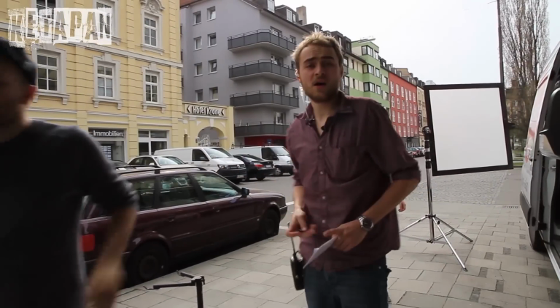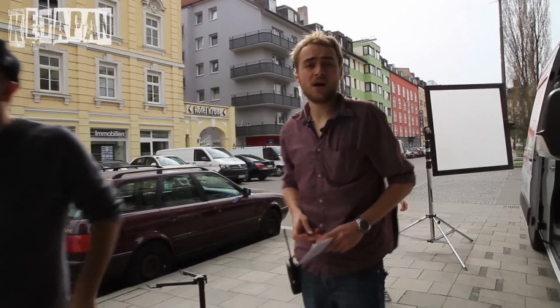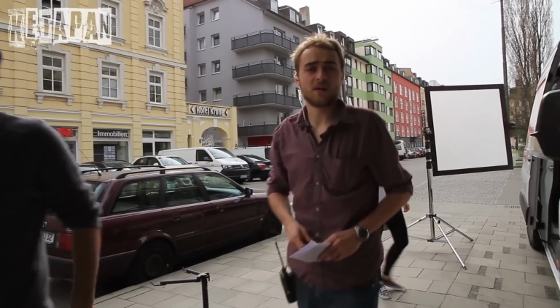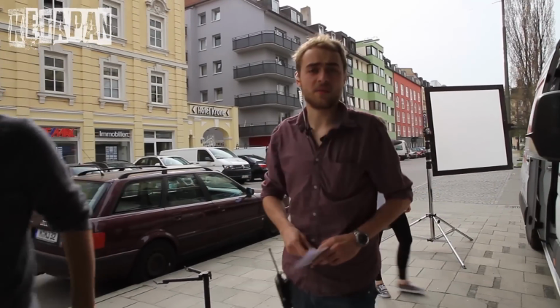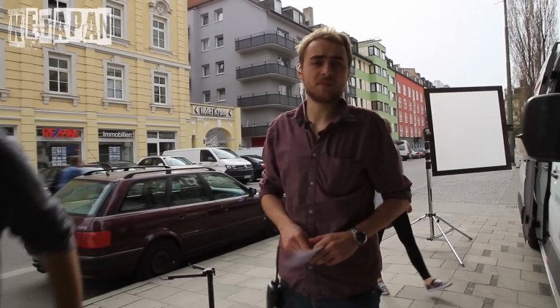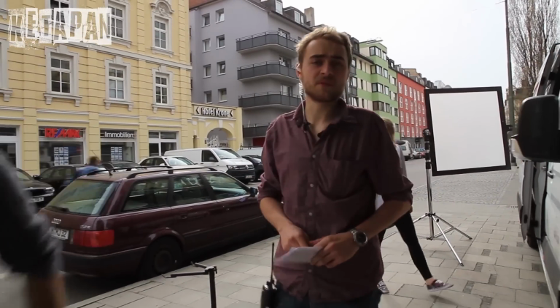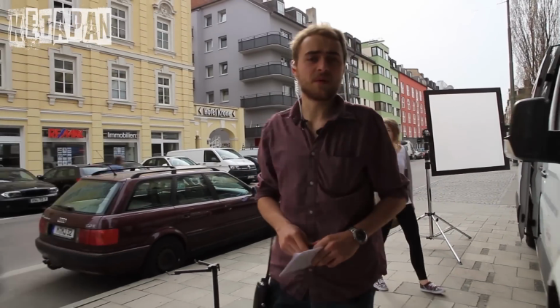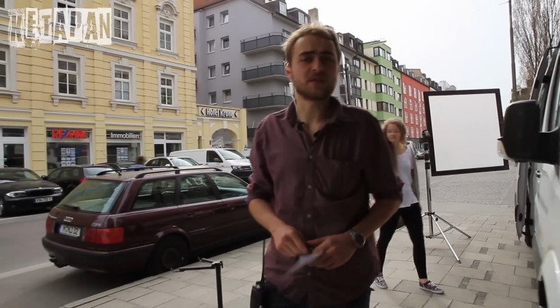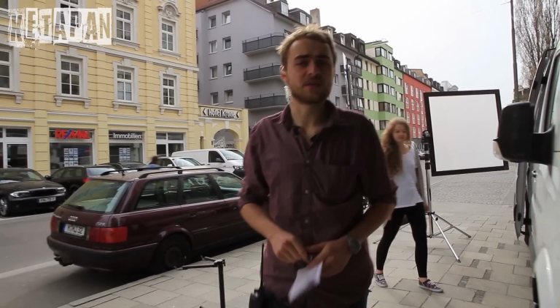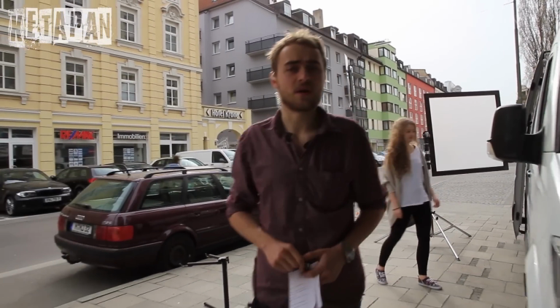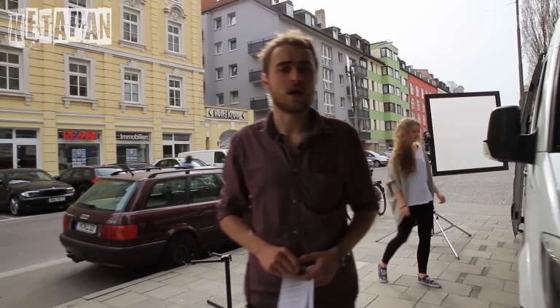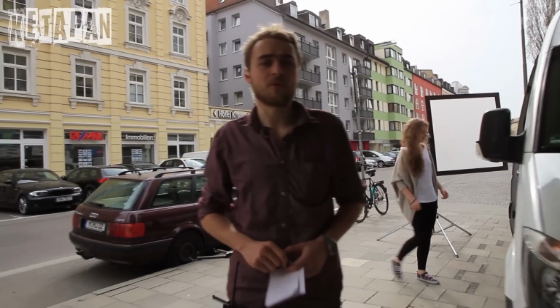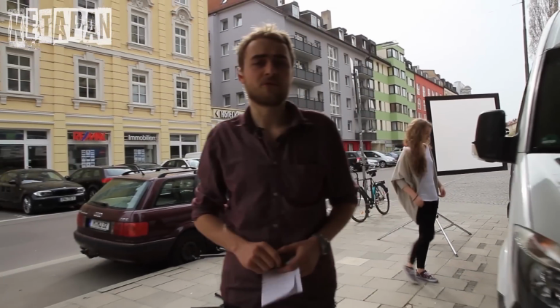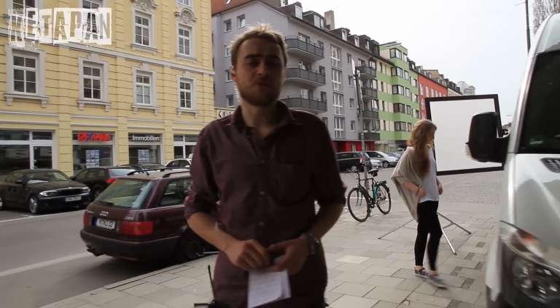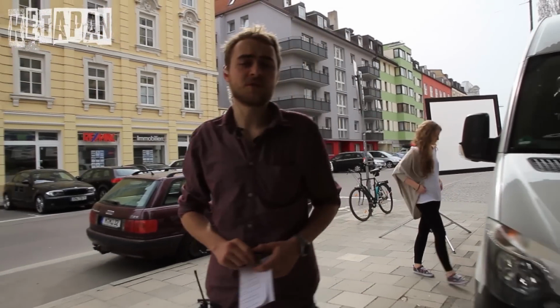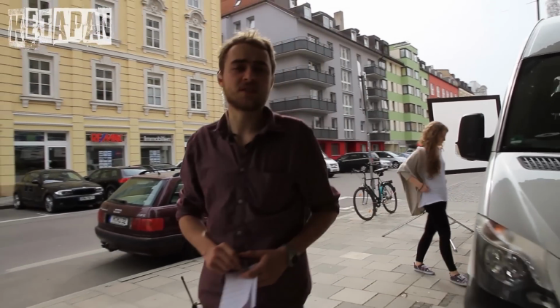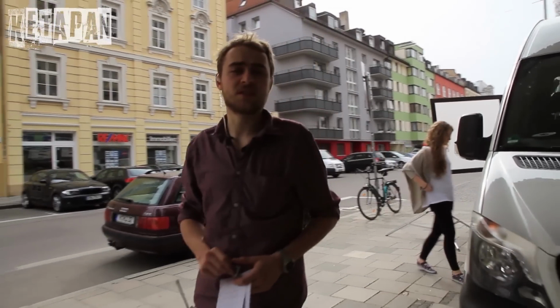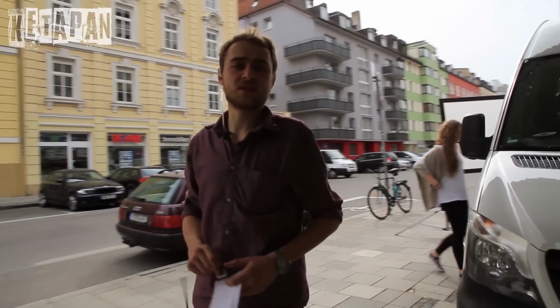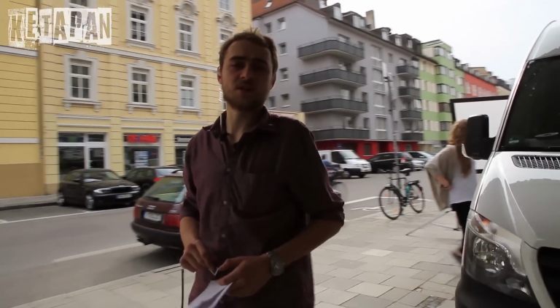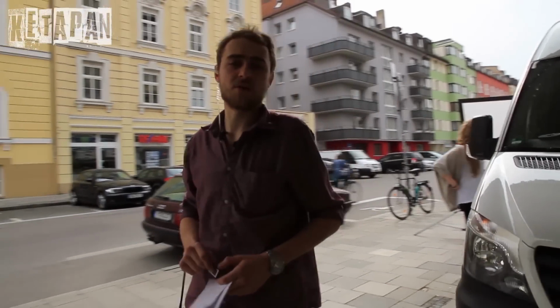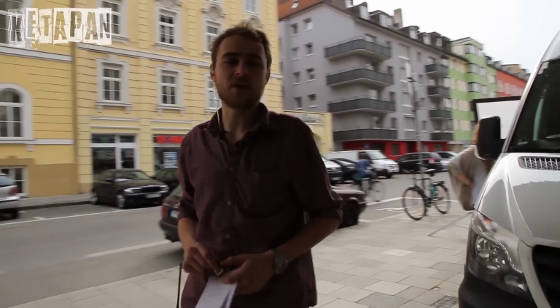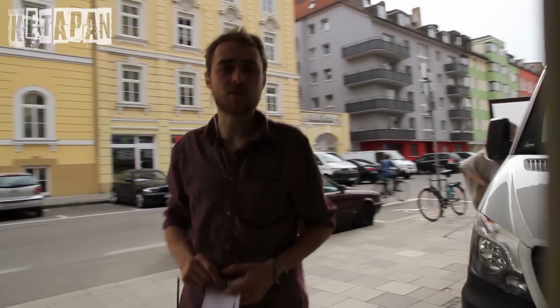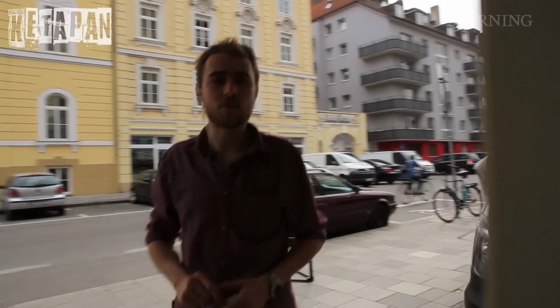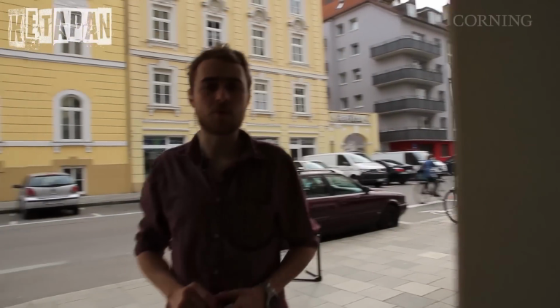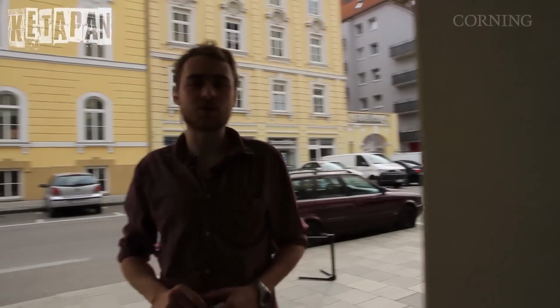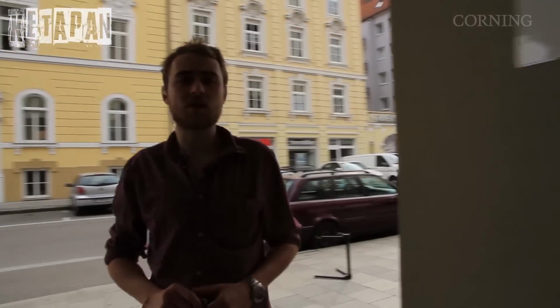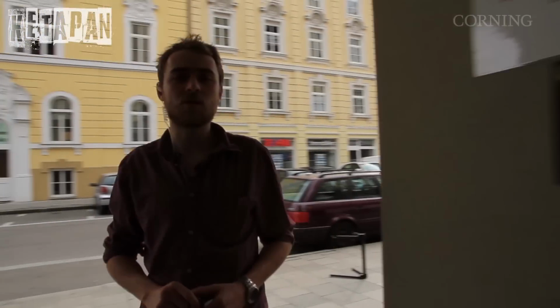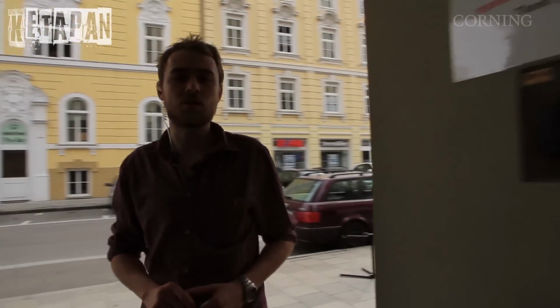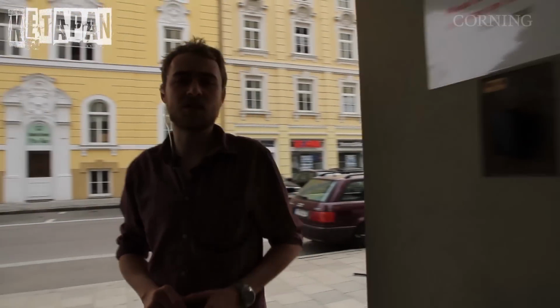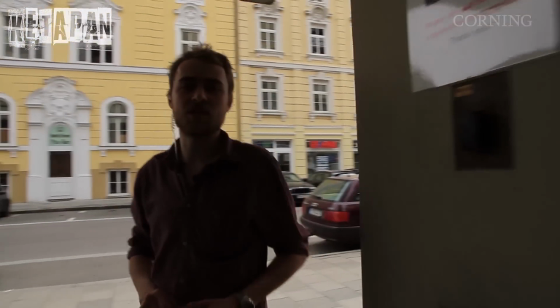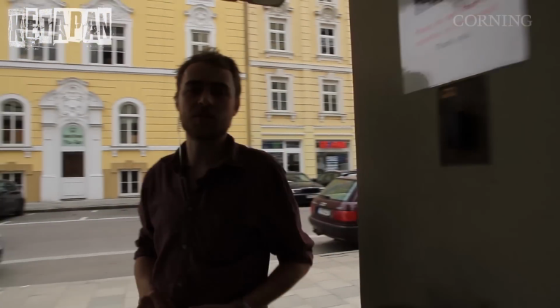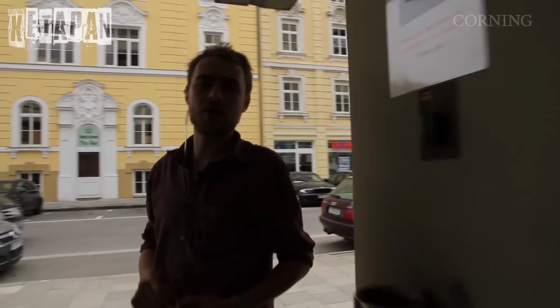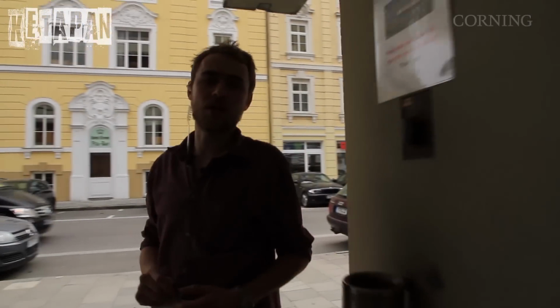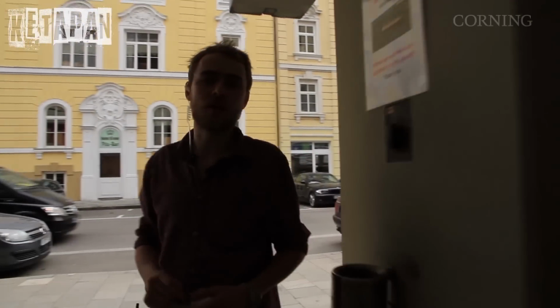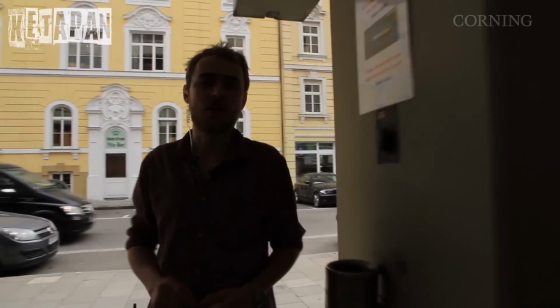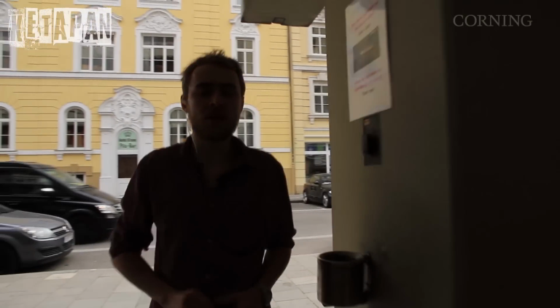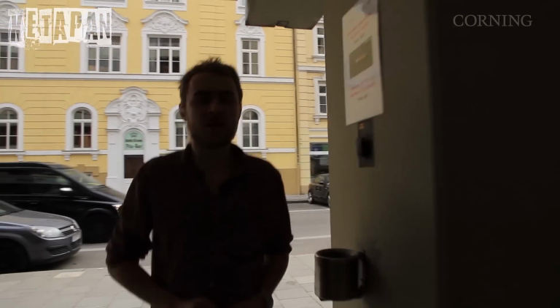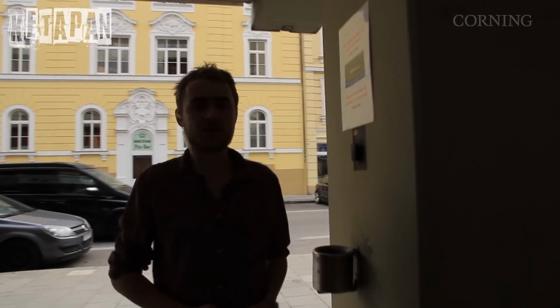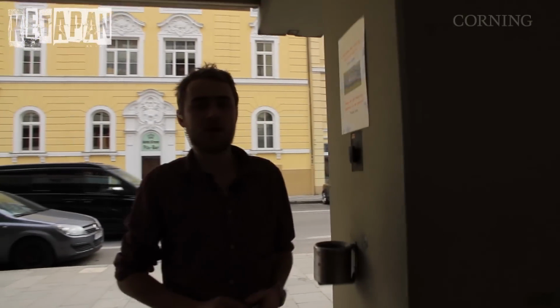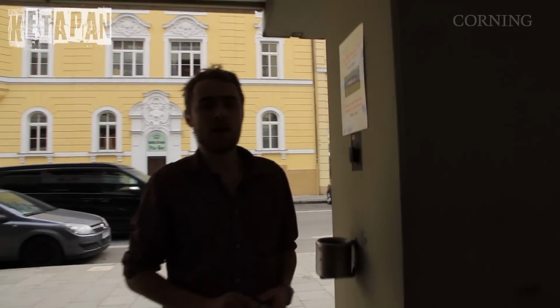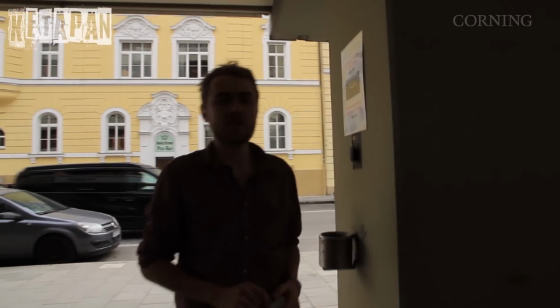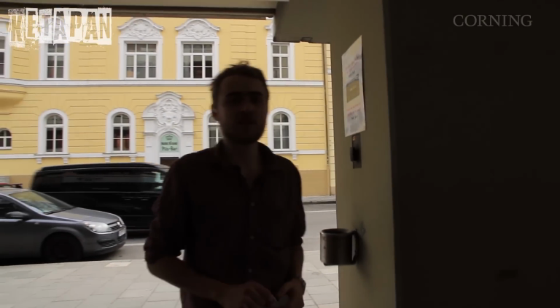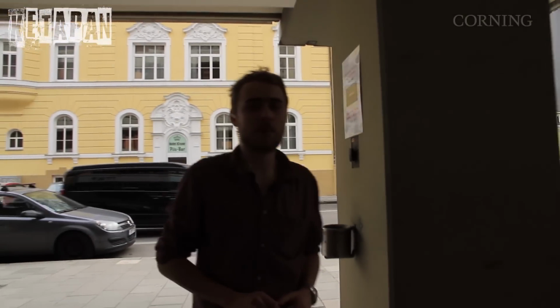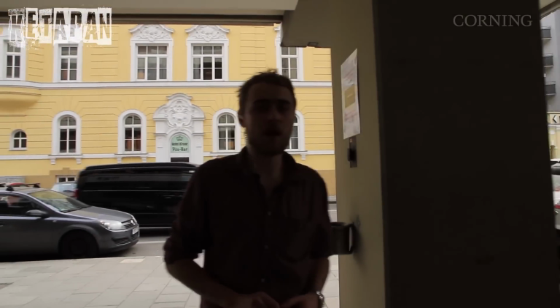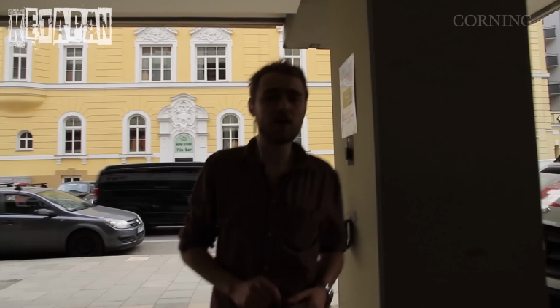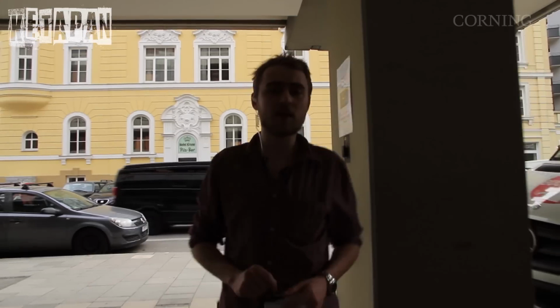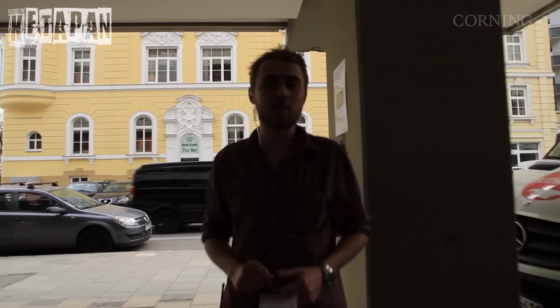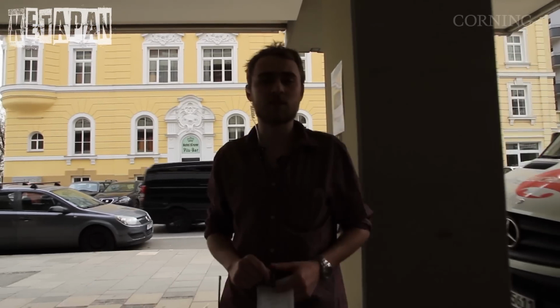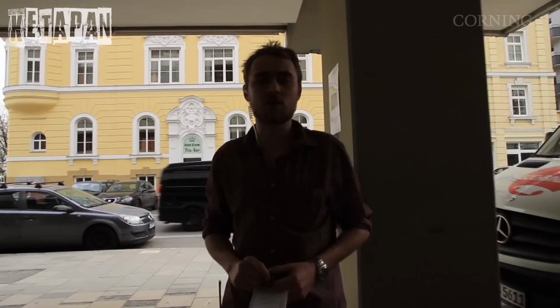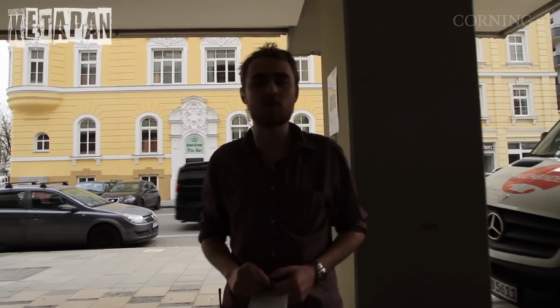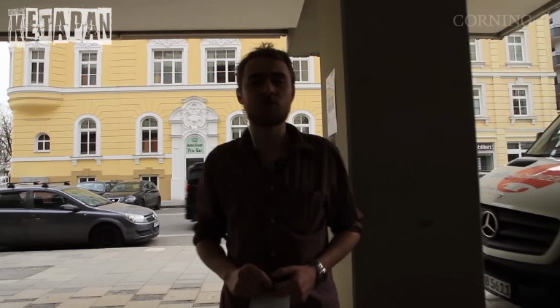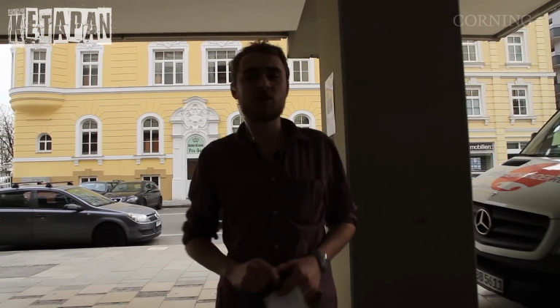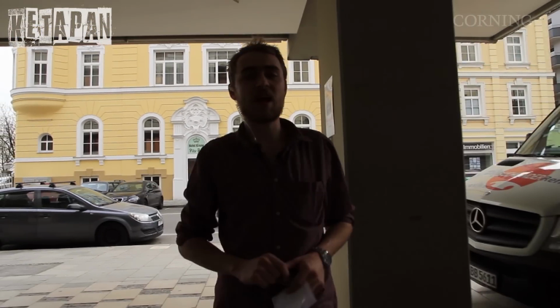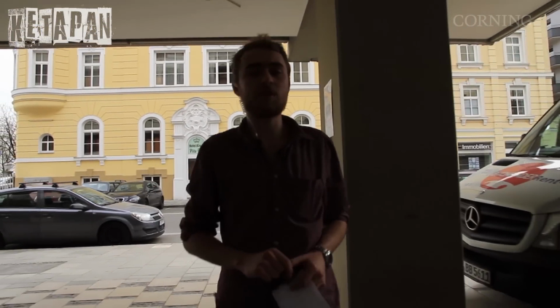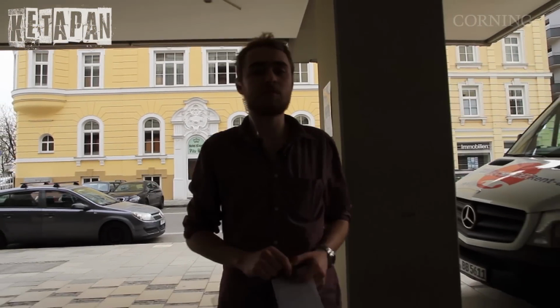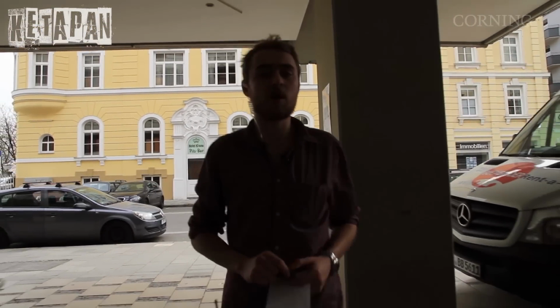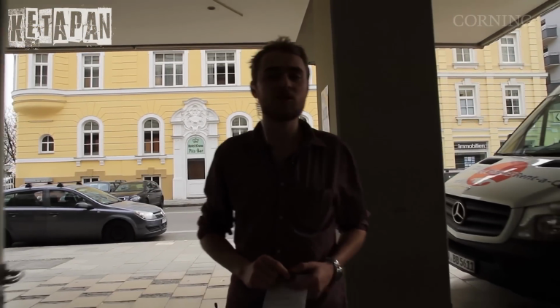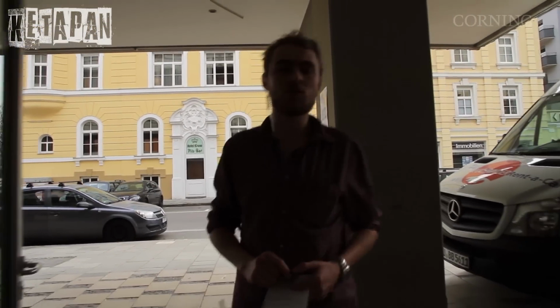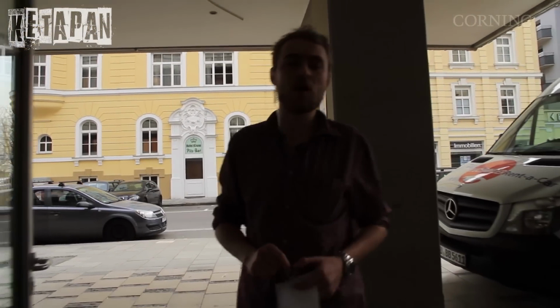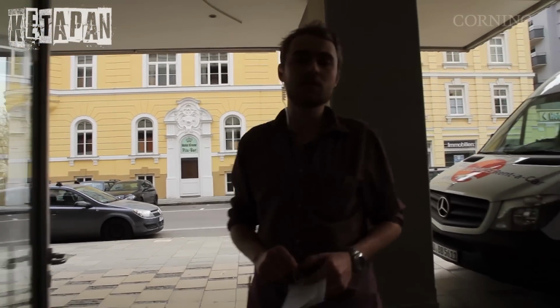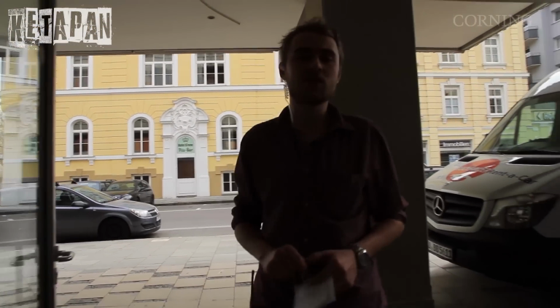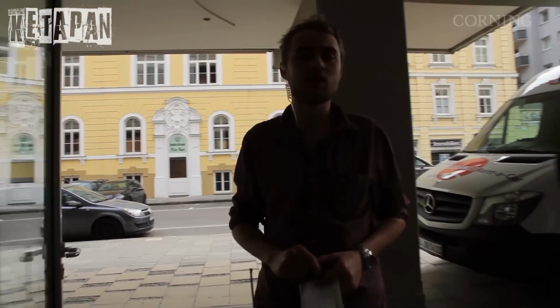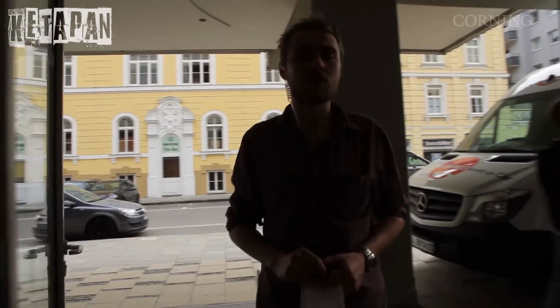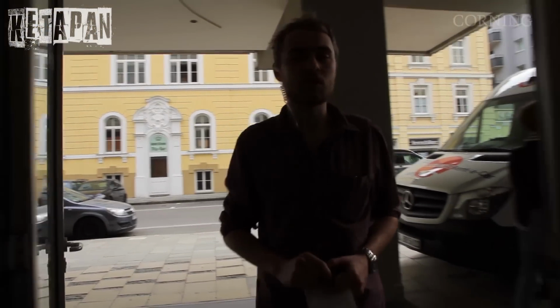Hi, my name is Malte. I'm a first assistant director on a project called Kitapan. Kitapan is a pilot episode for an eight-part crime series.